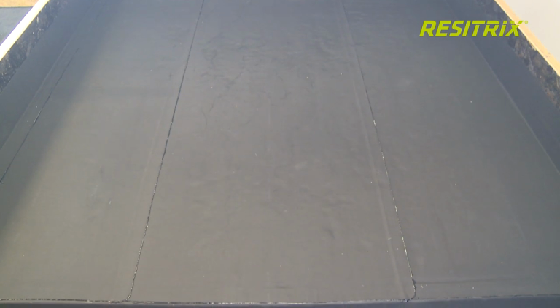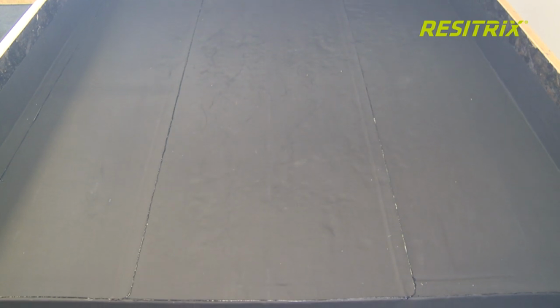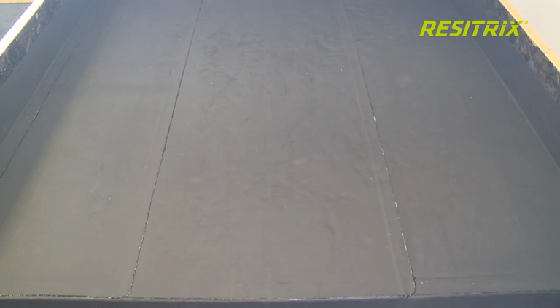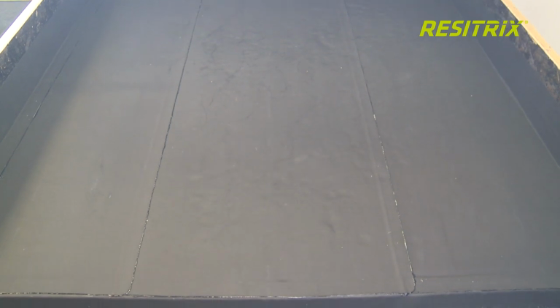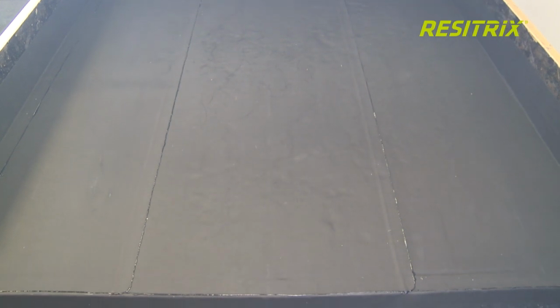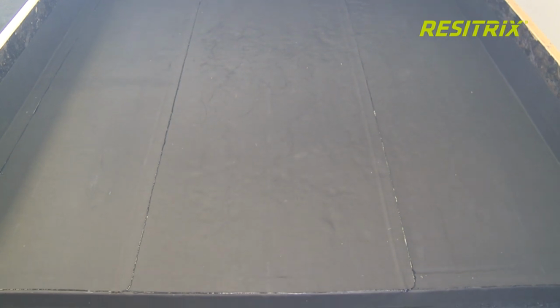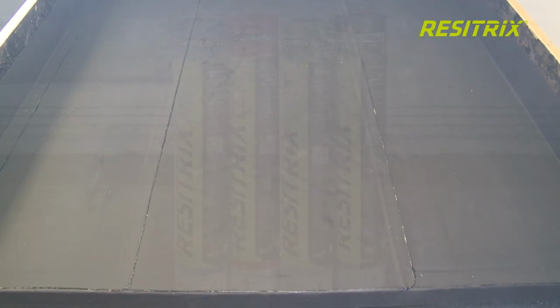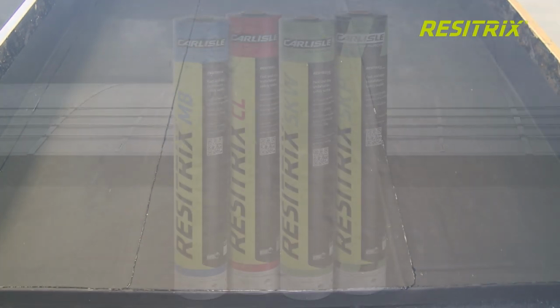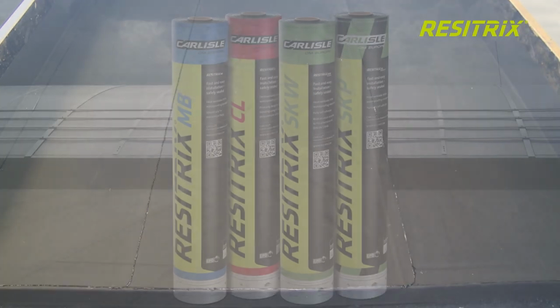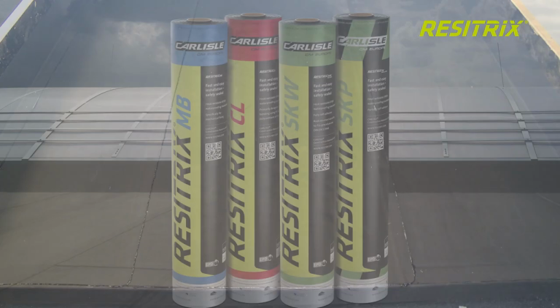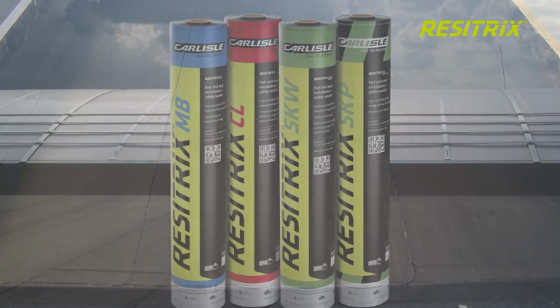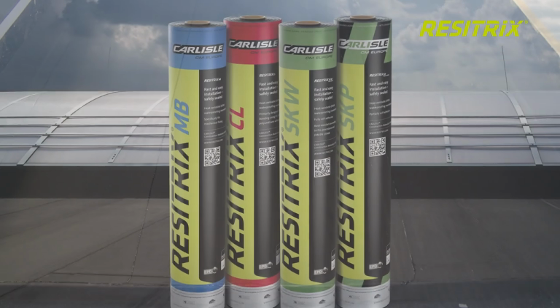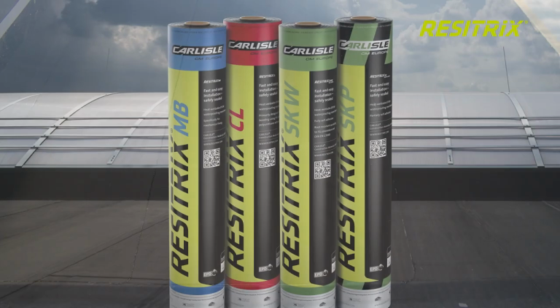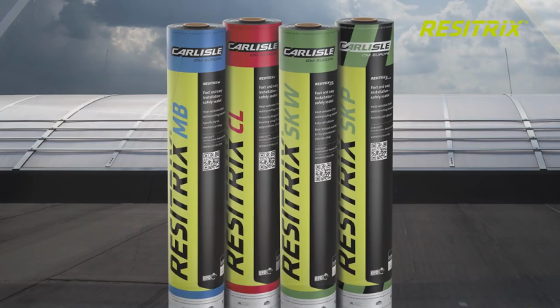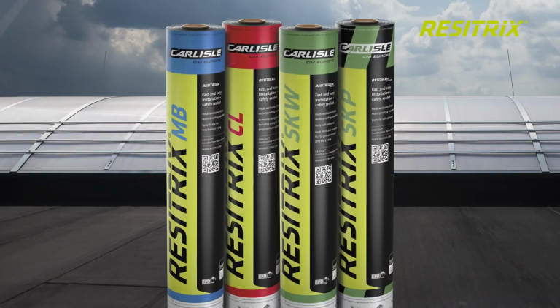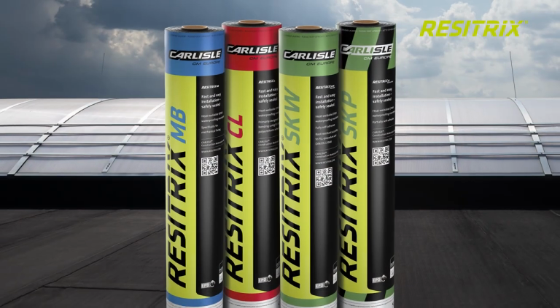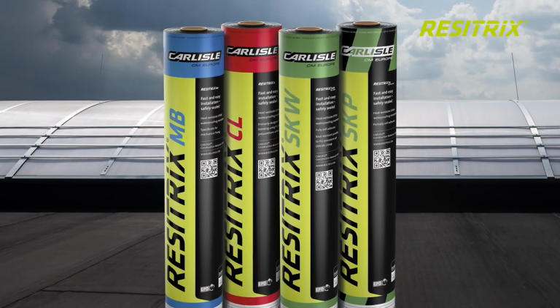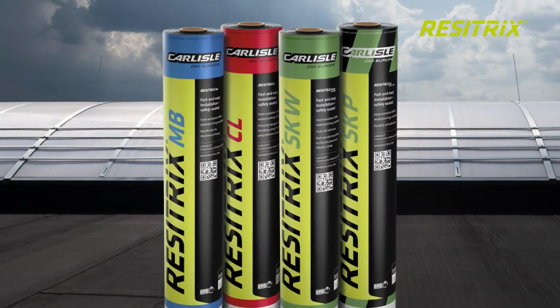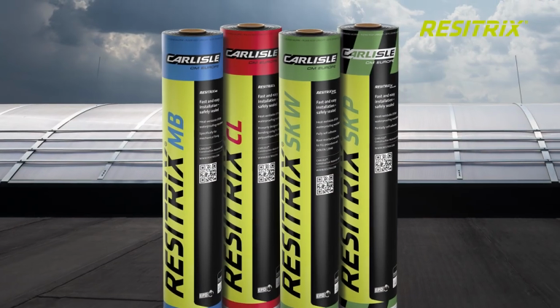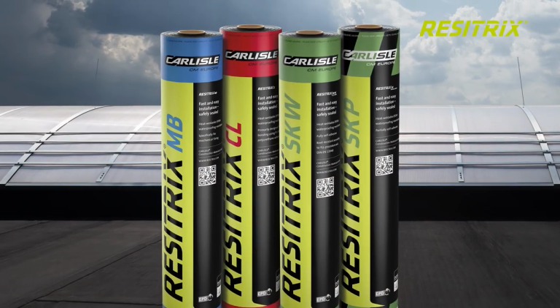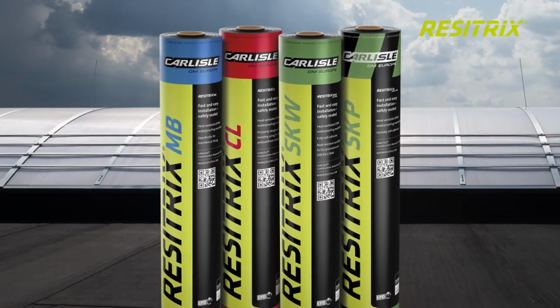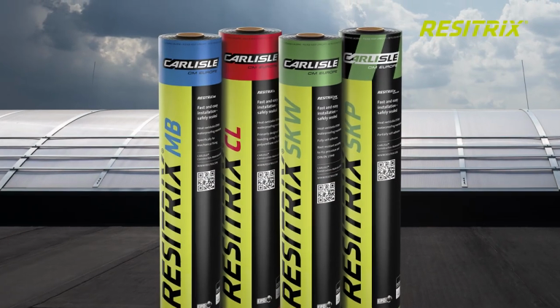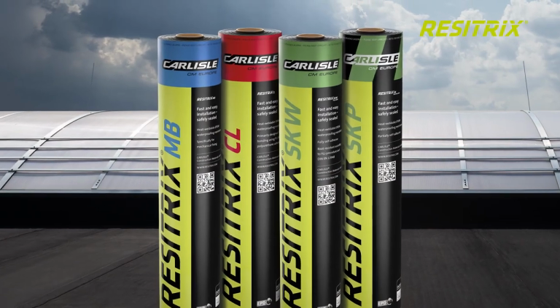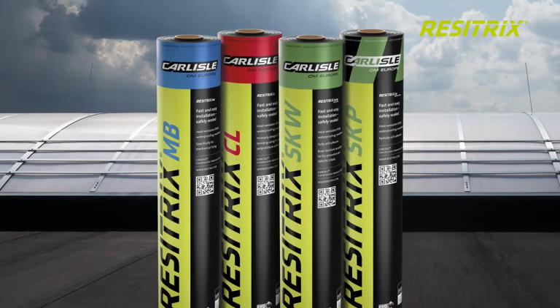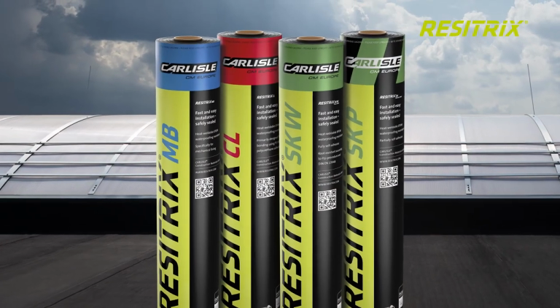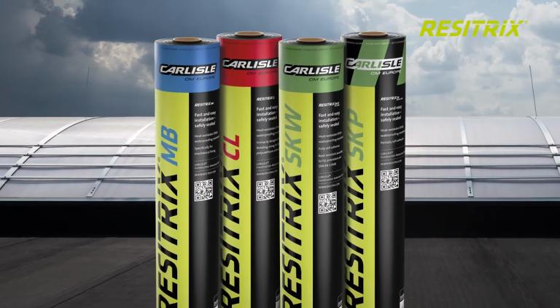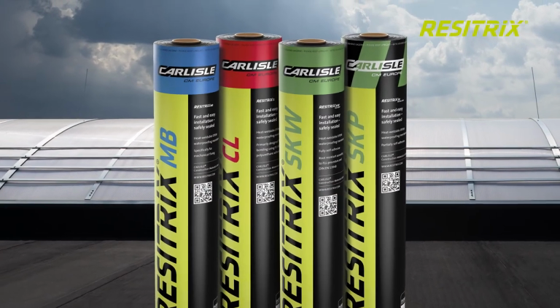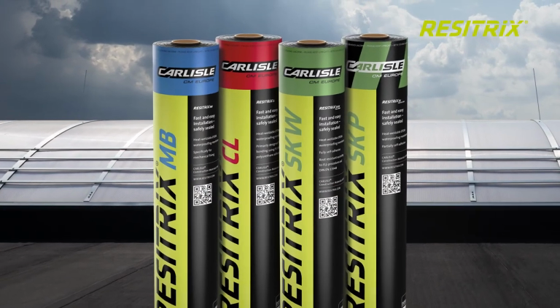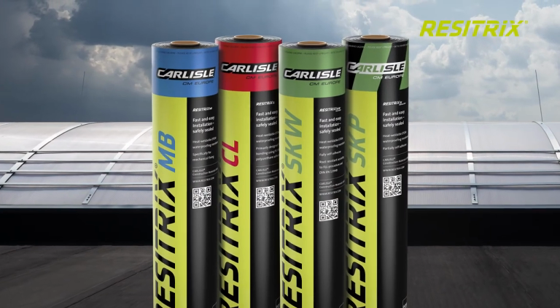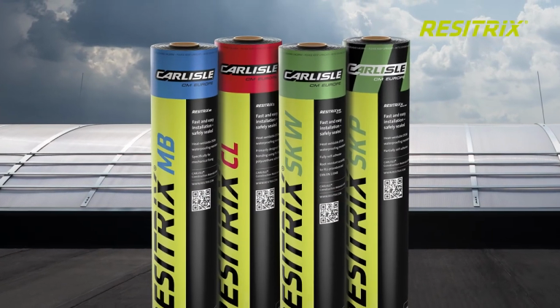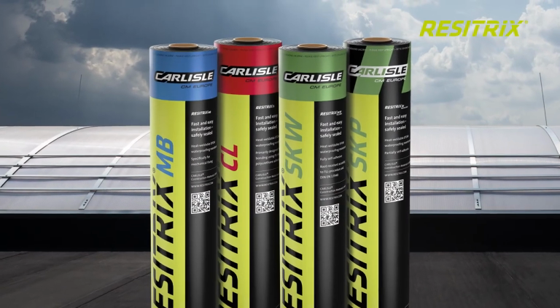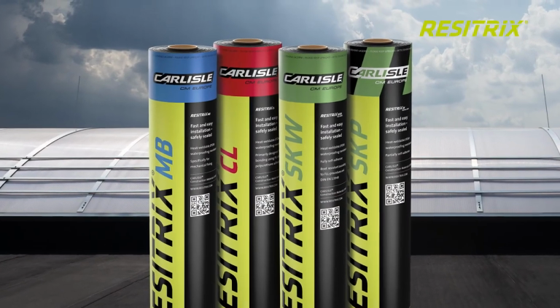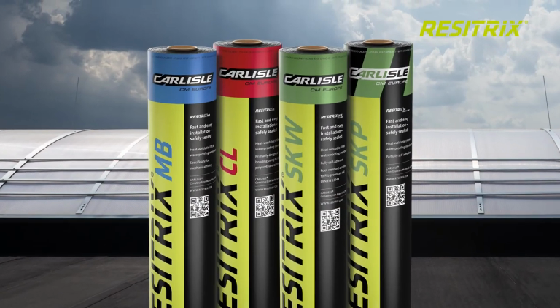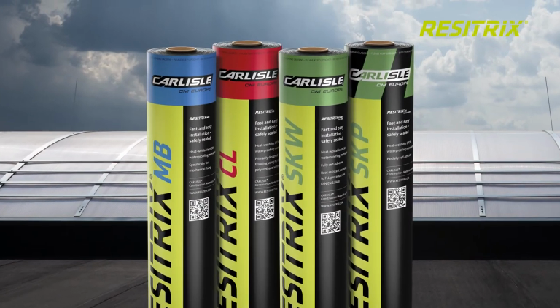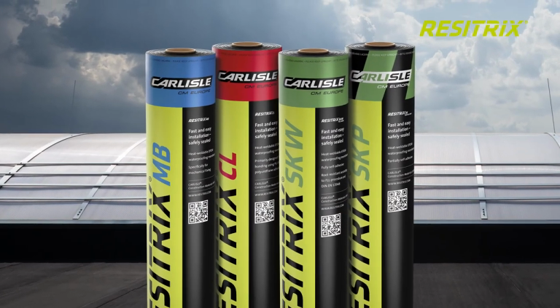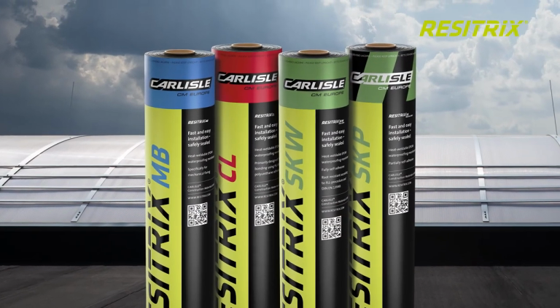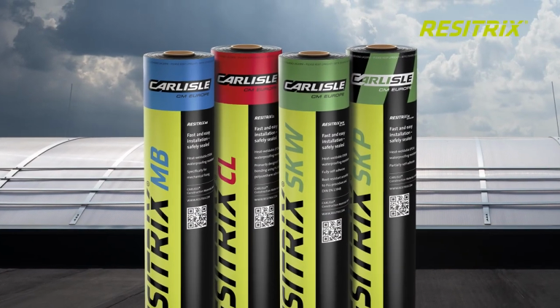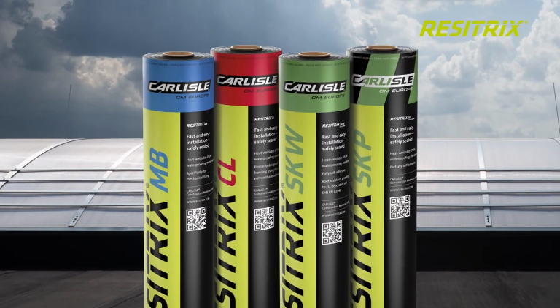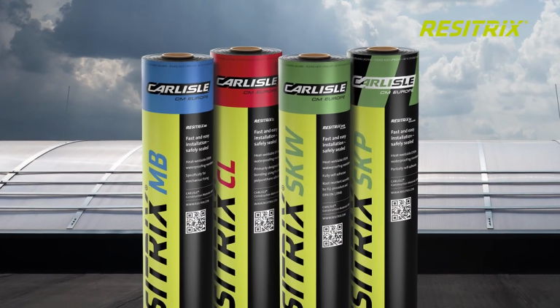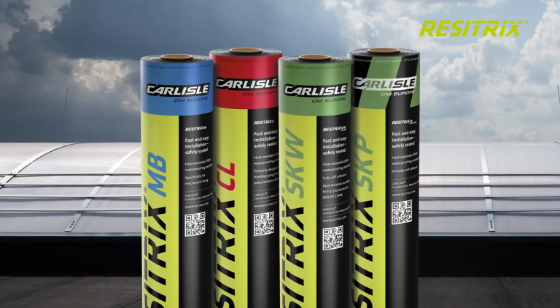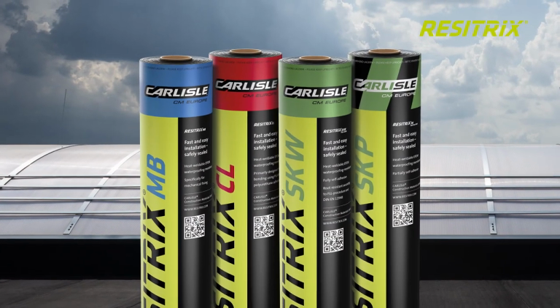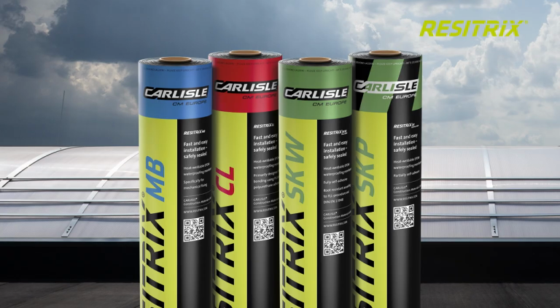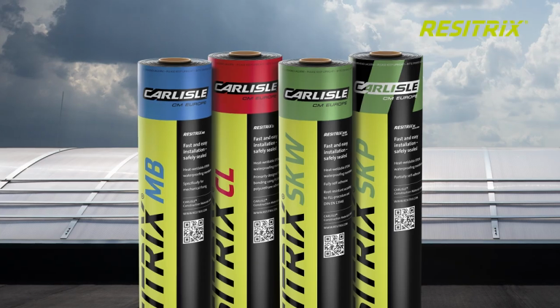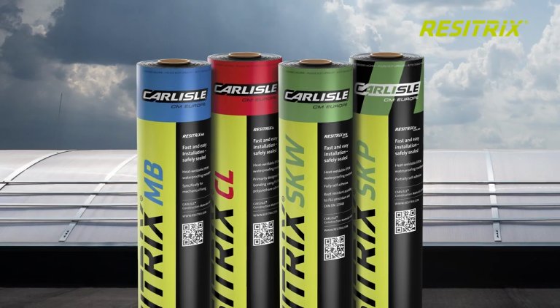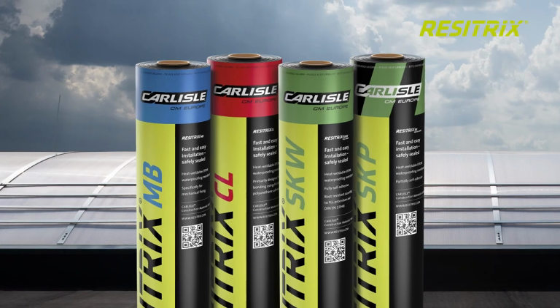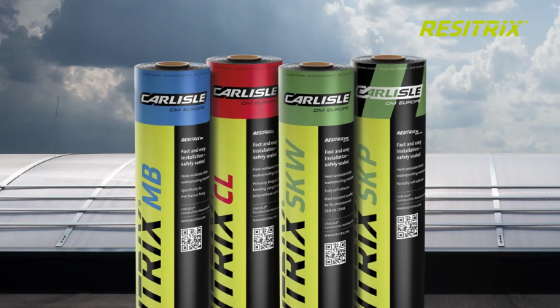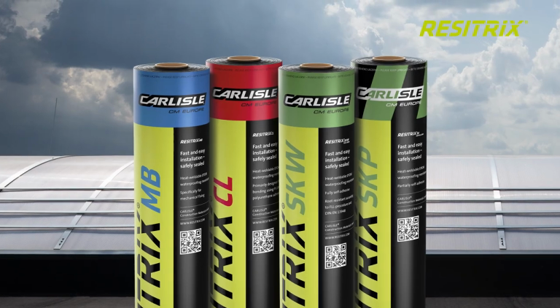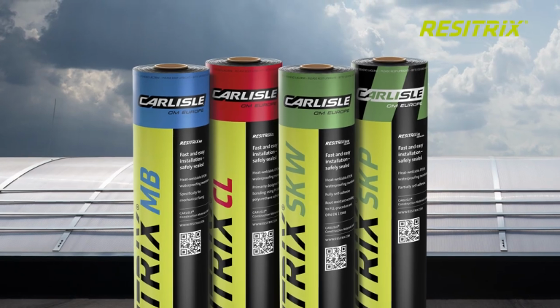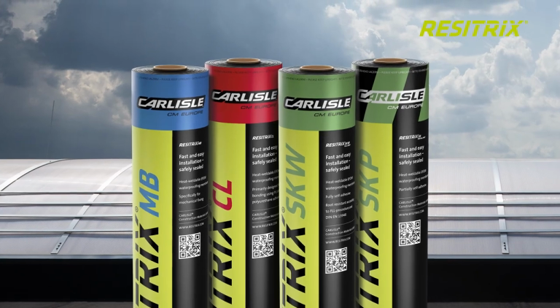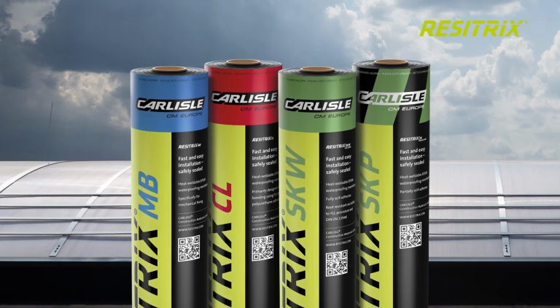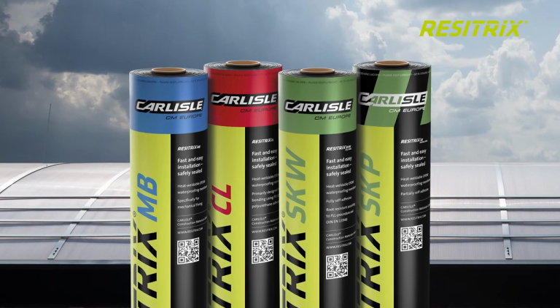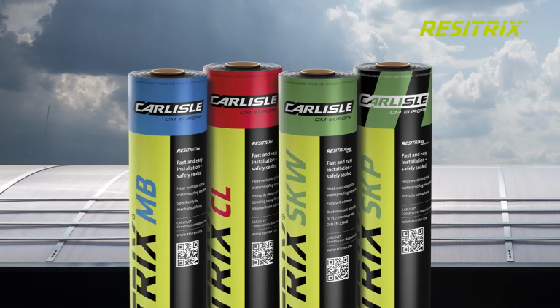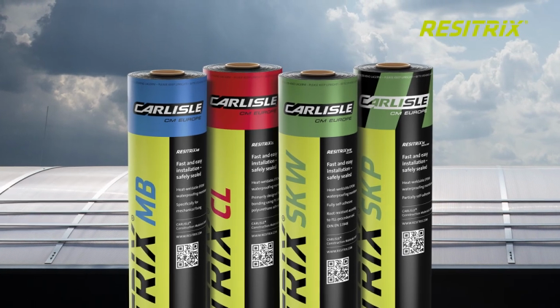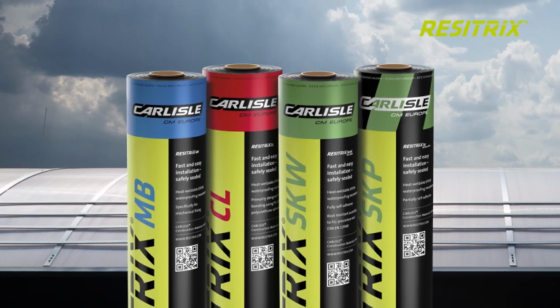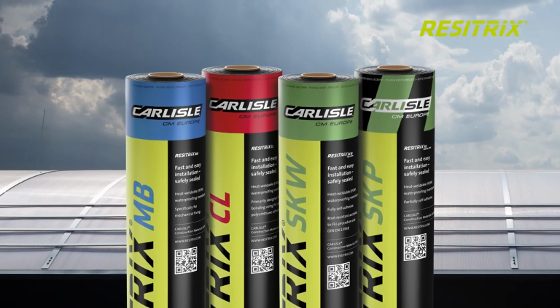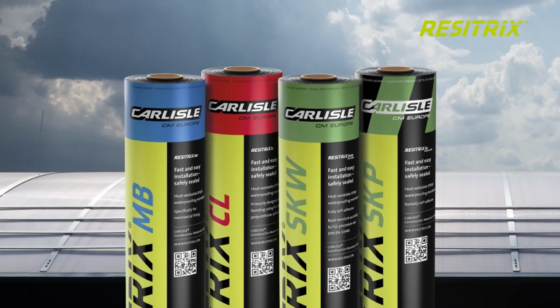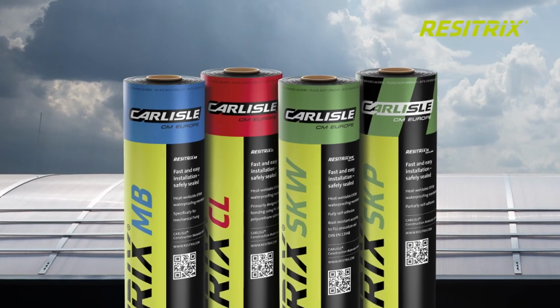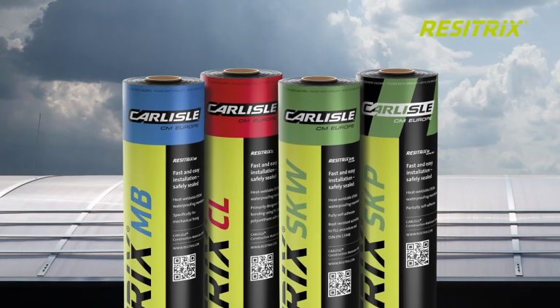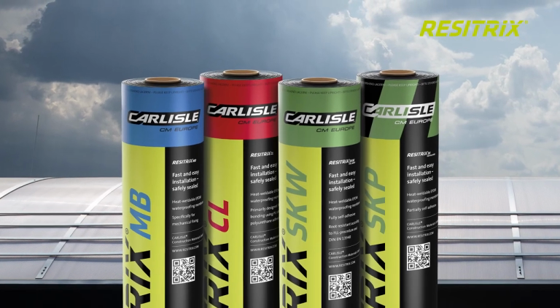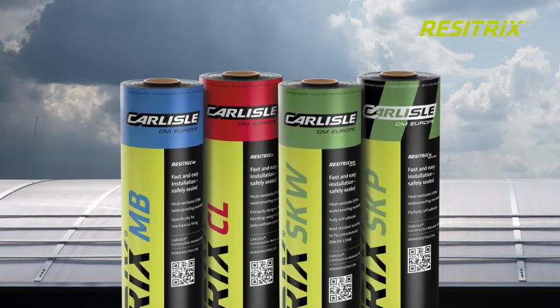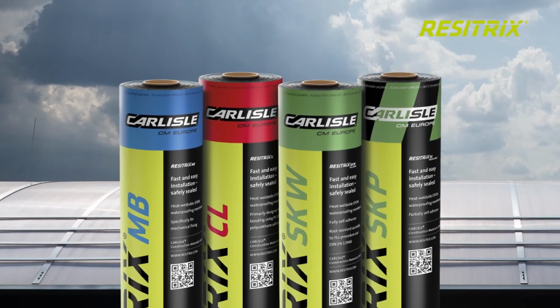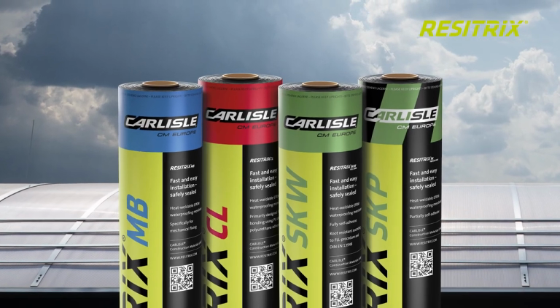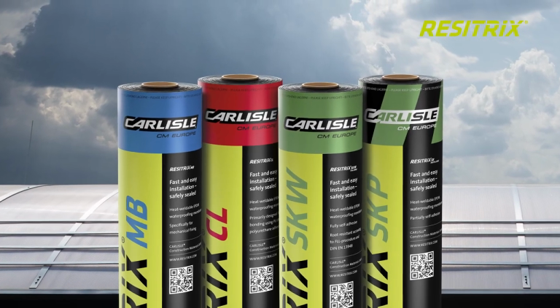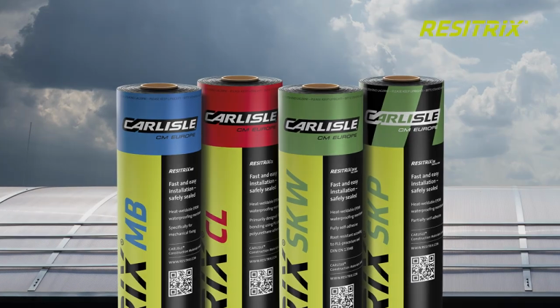We offer four variants of Resetrix membrane. Your representative can advise you on the best product for the application.